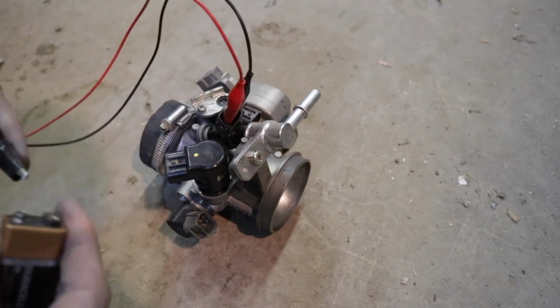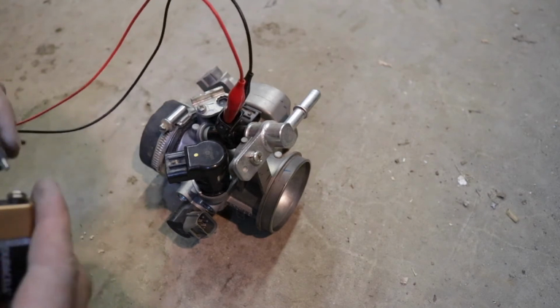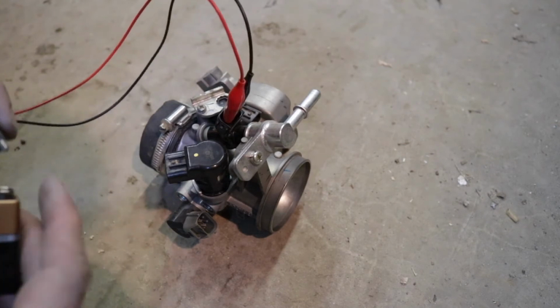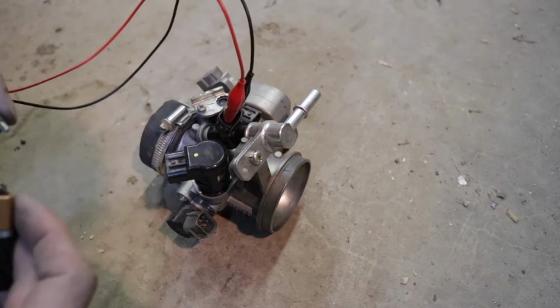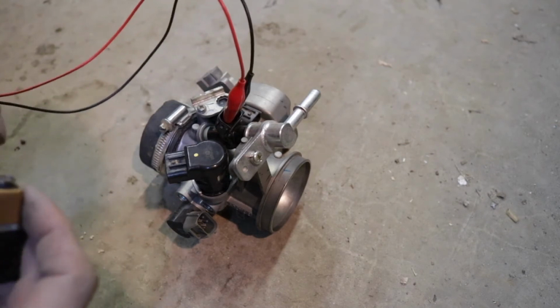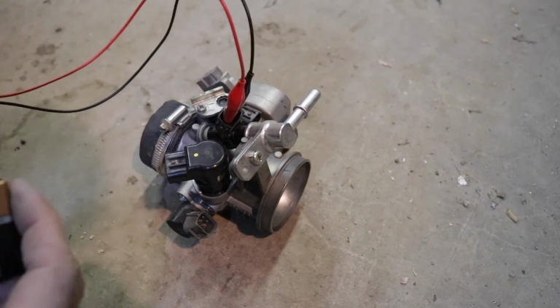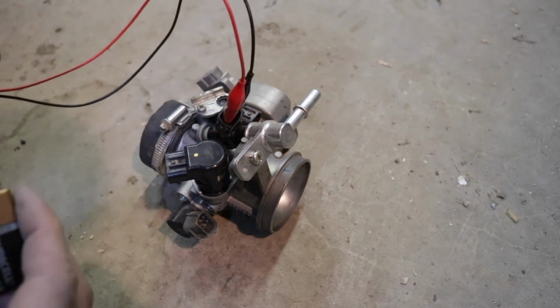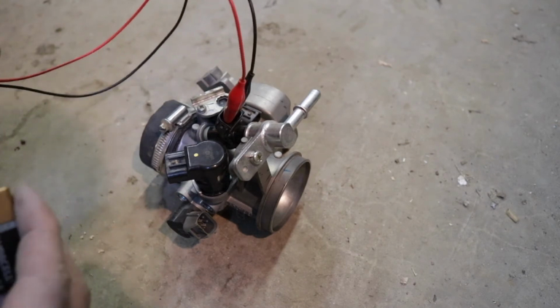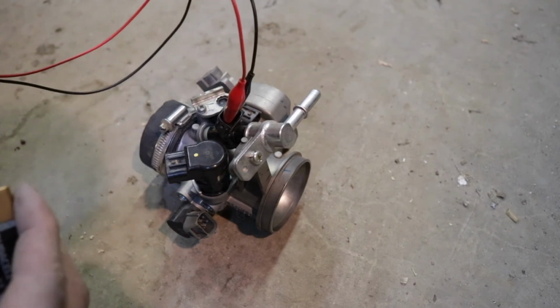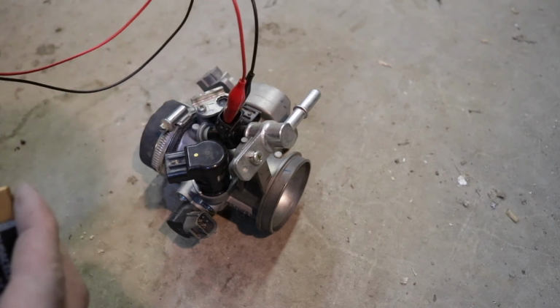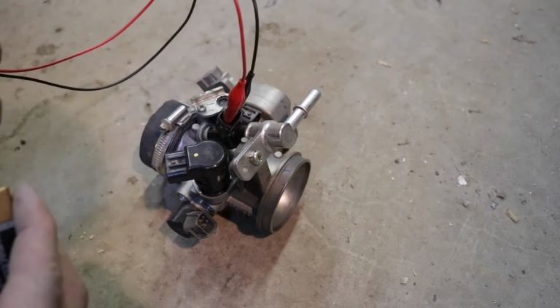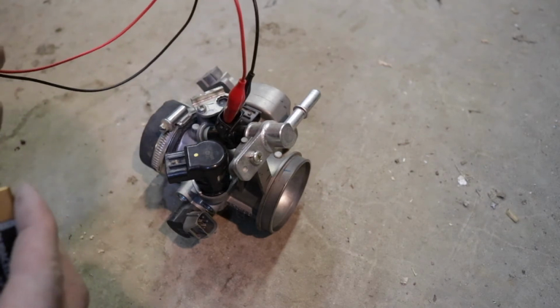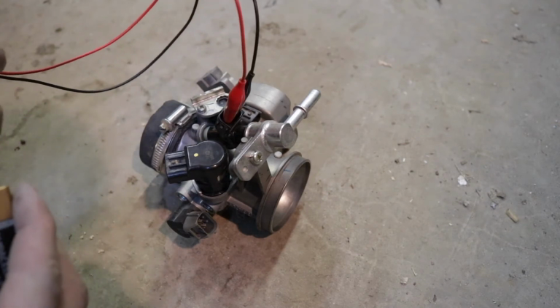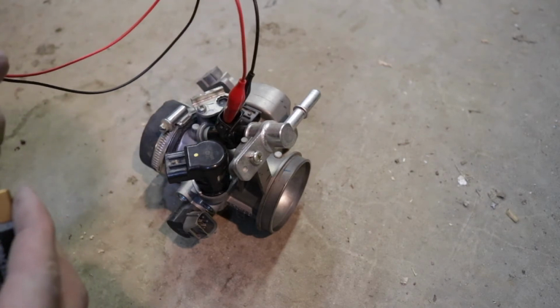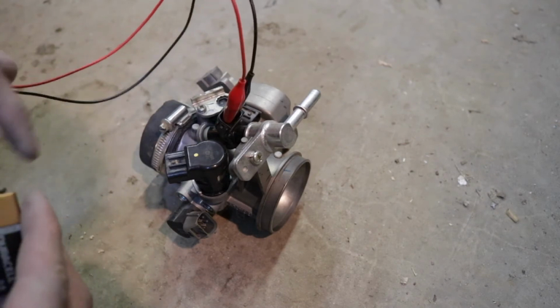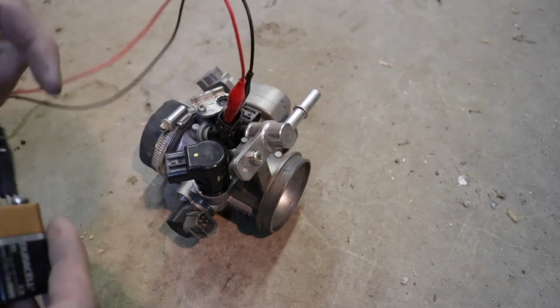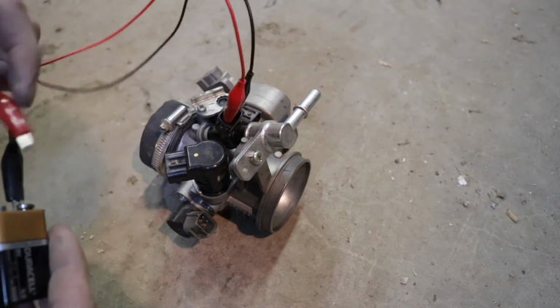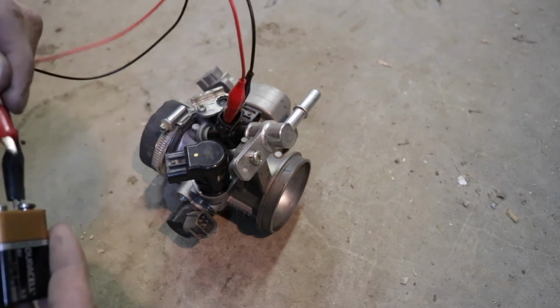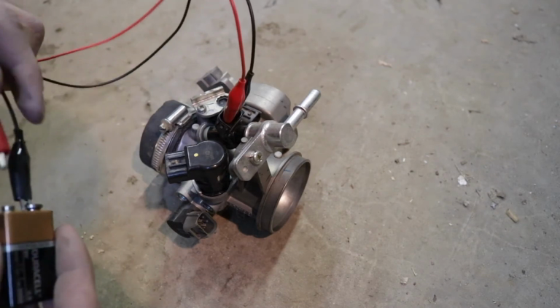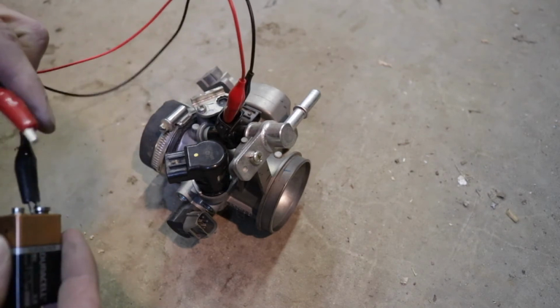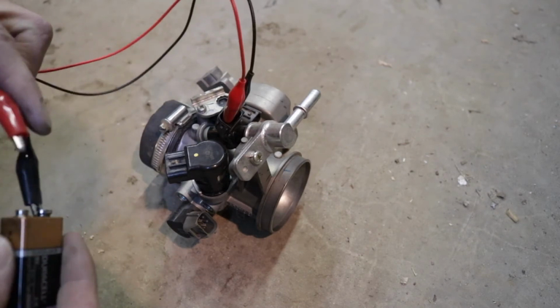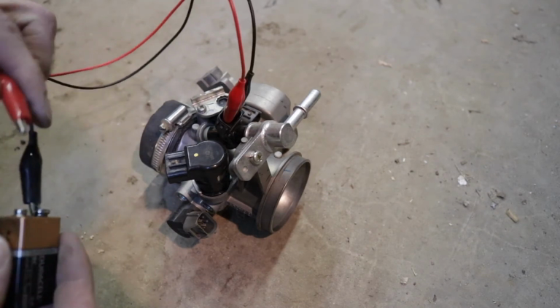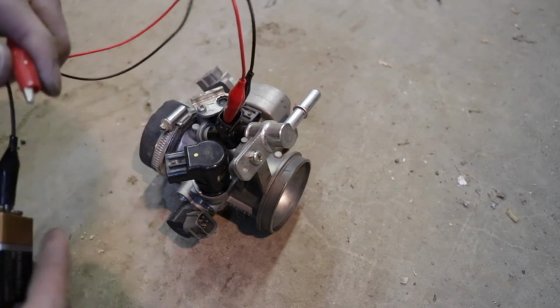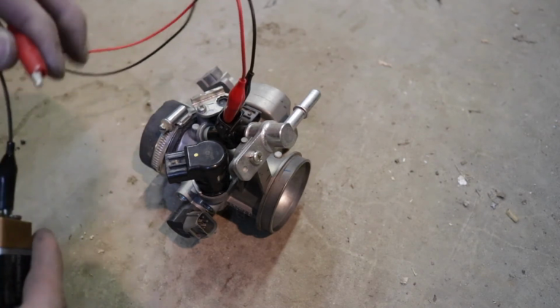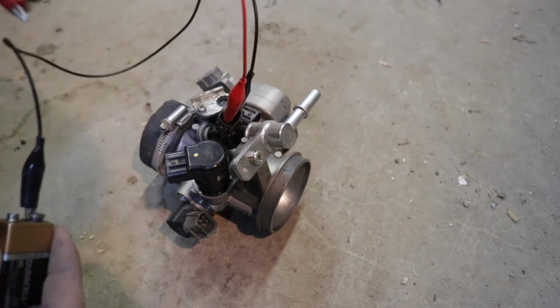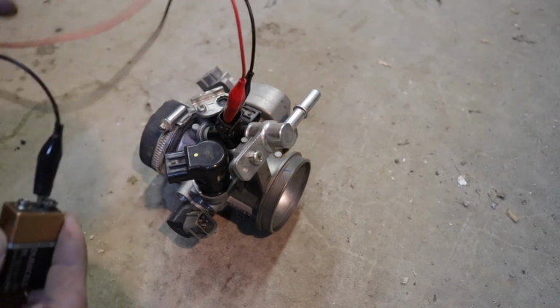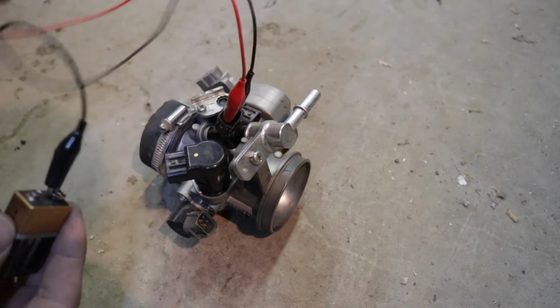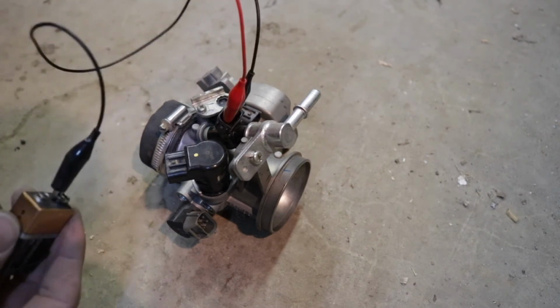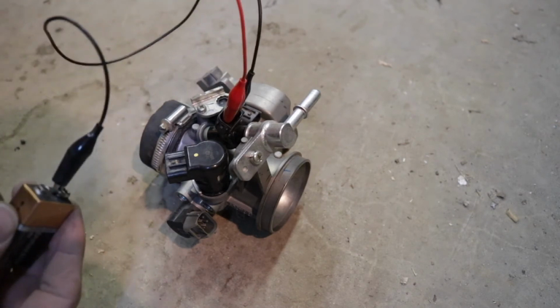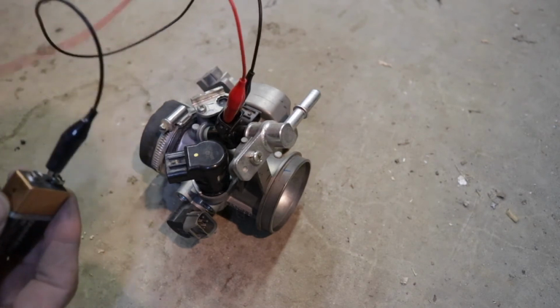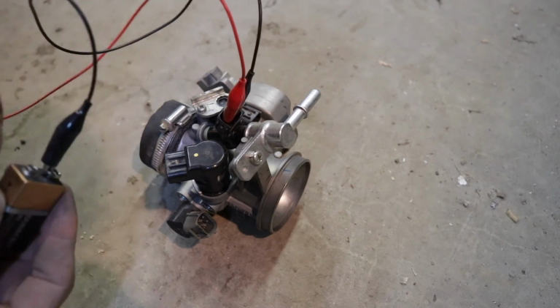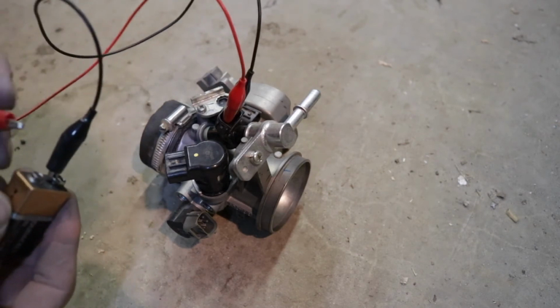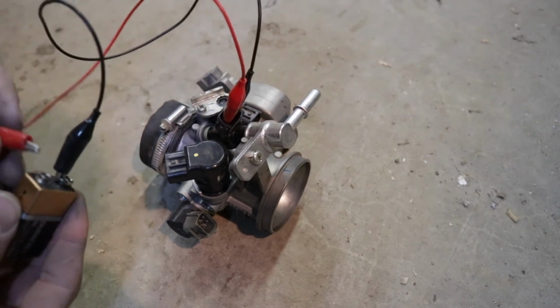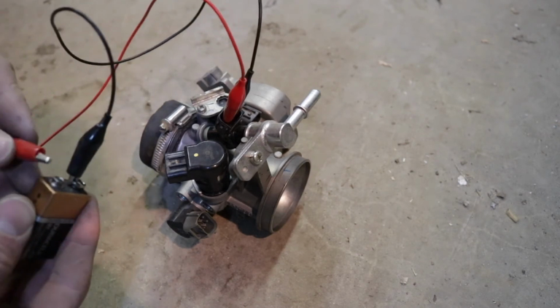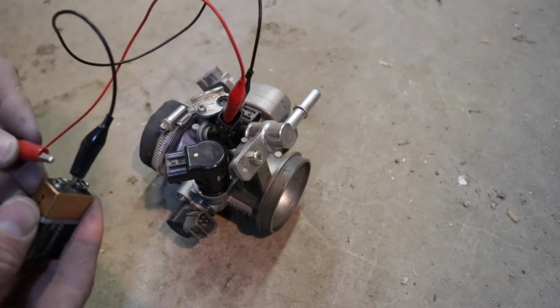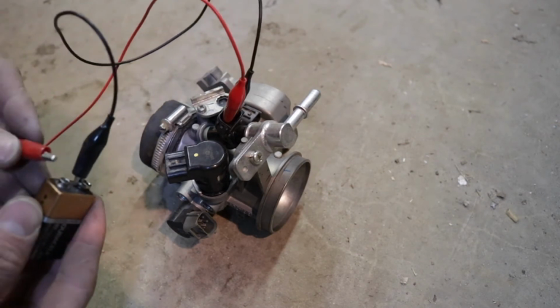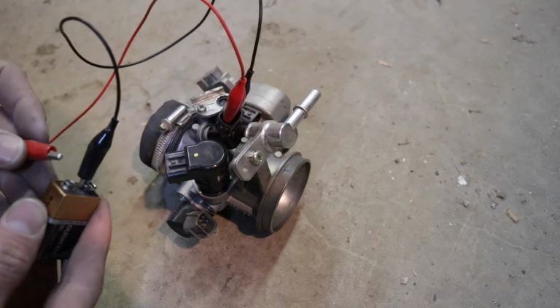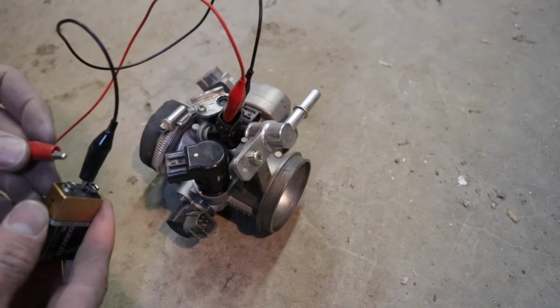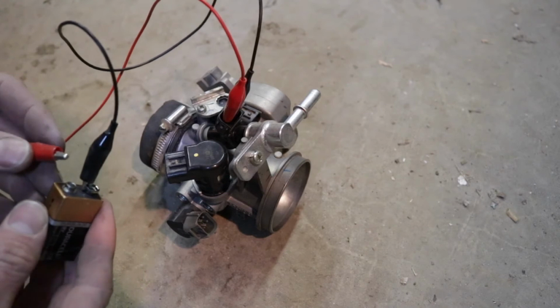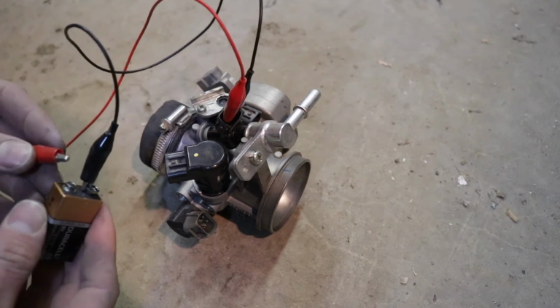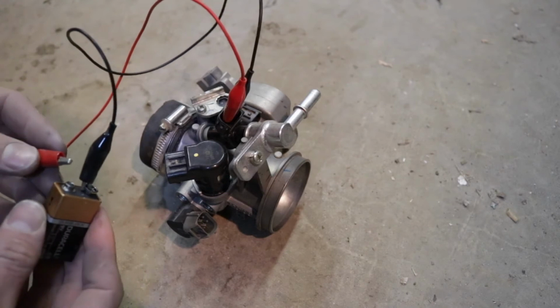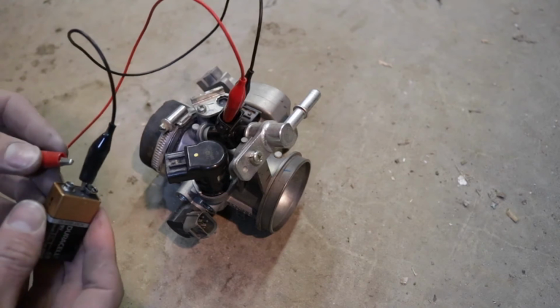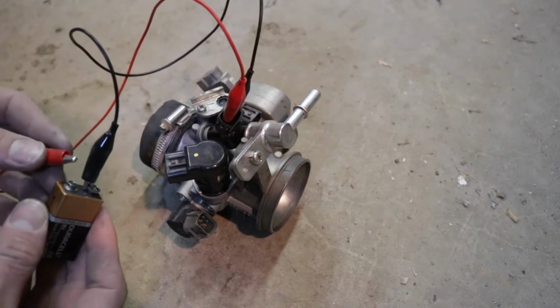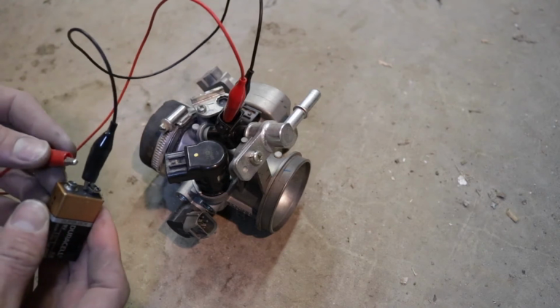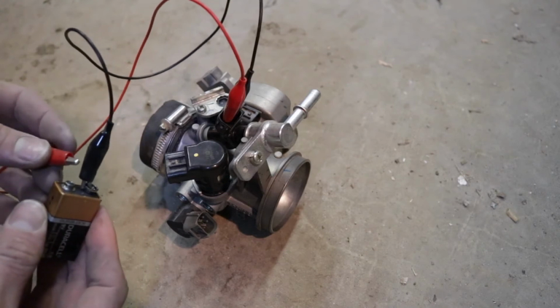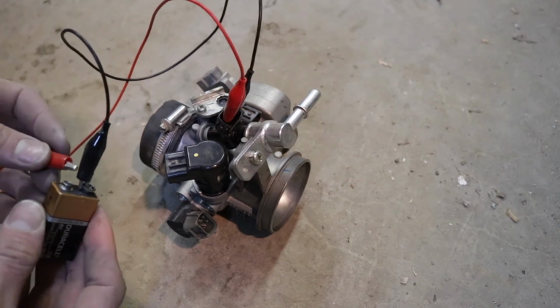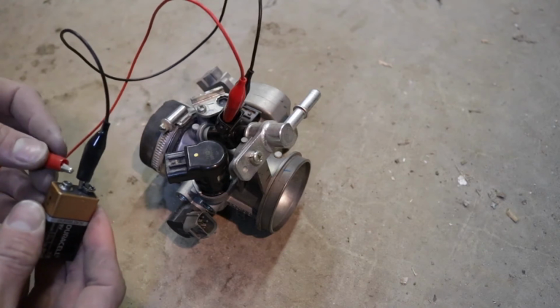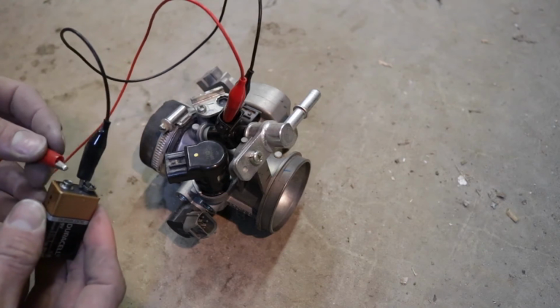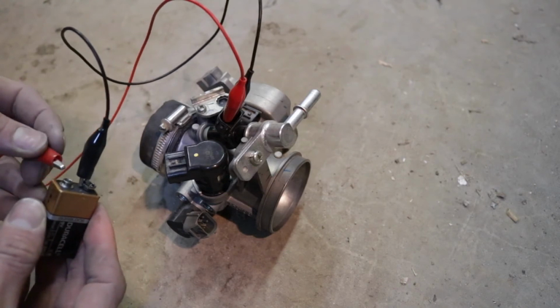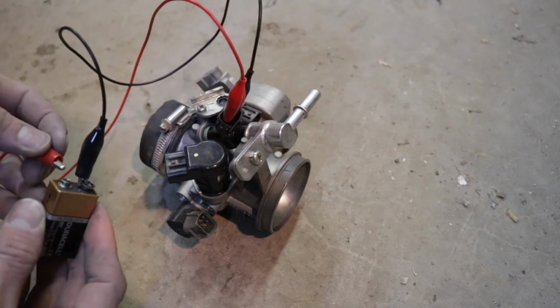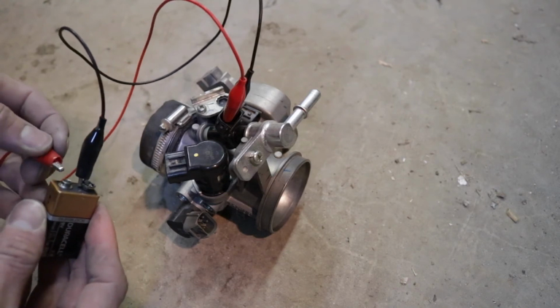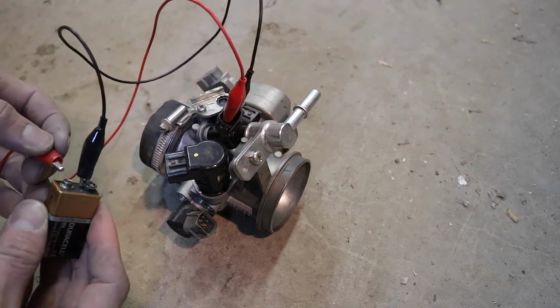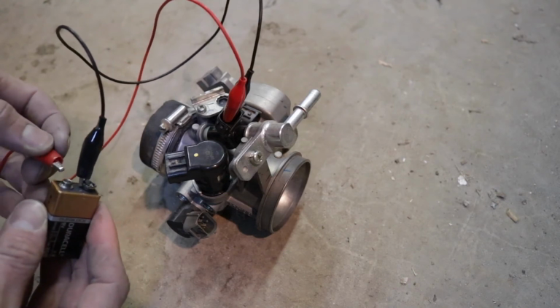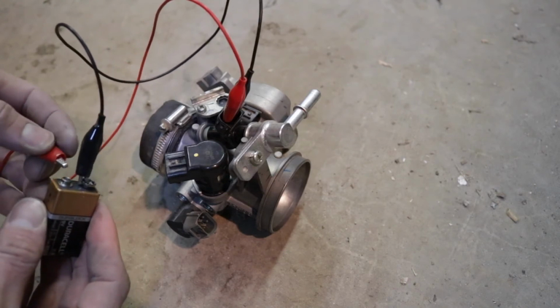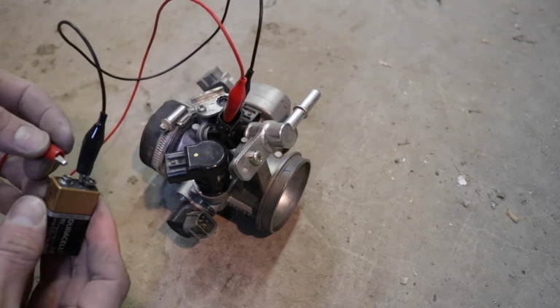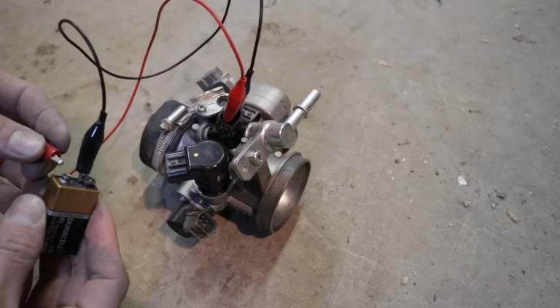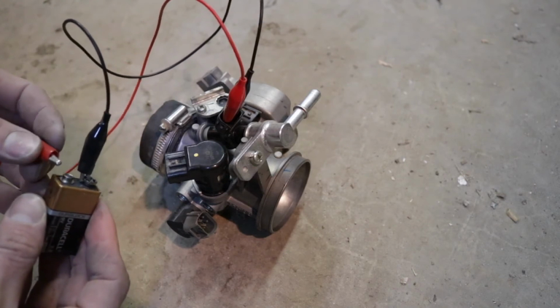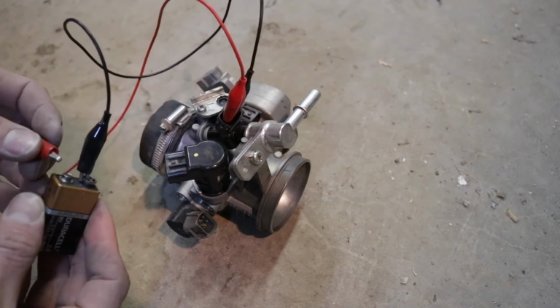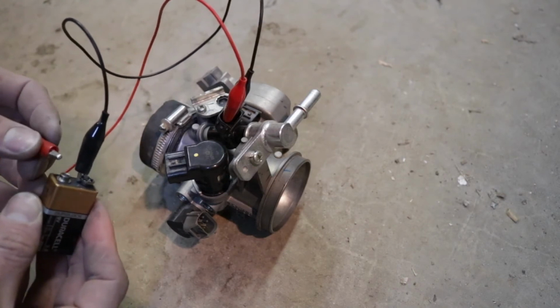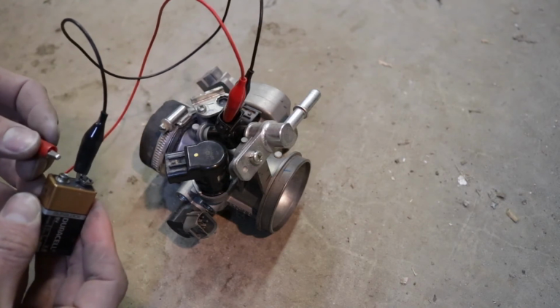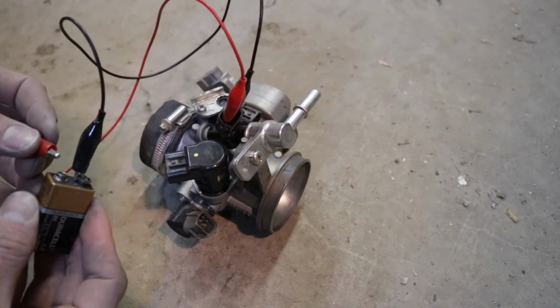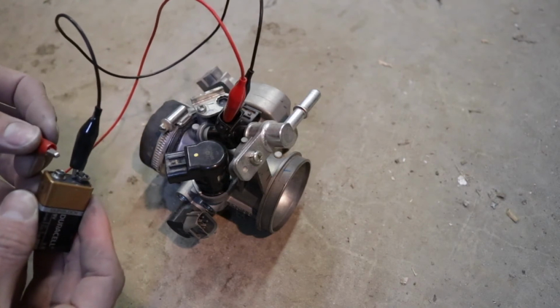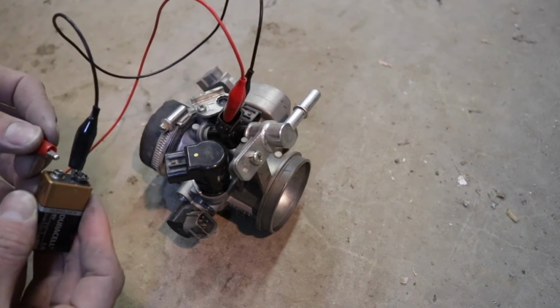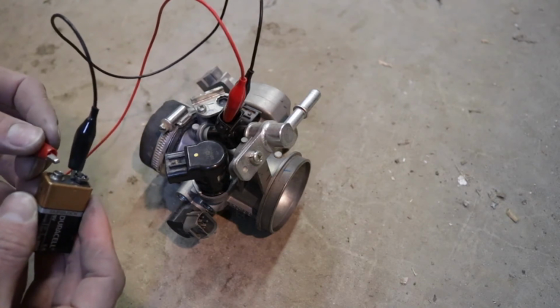That's one of the leads over here, and you can just tap on the other side. You should hear an audible click.